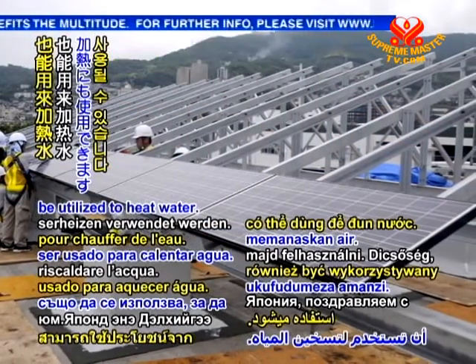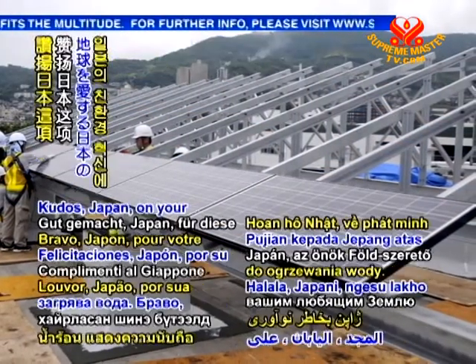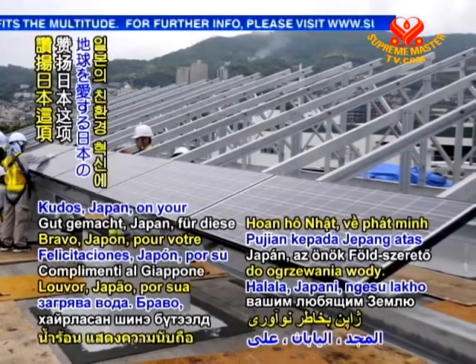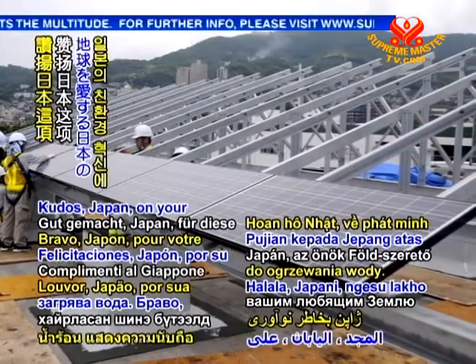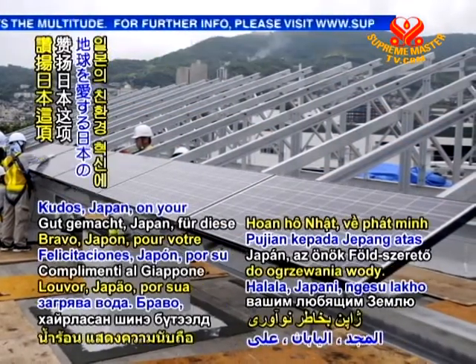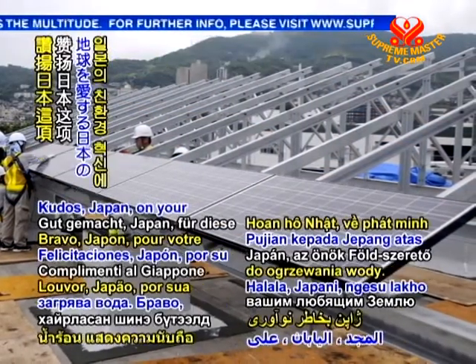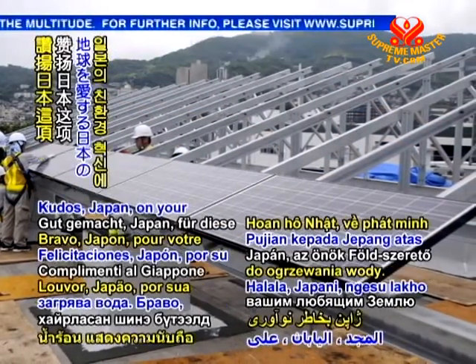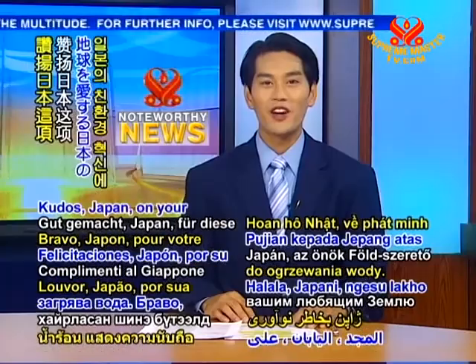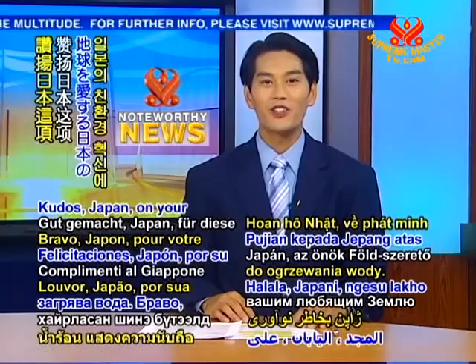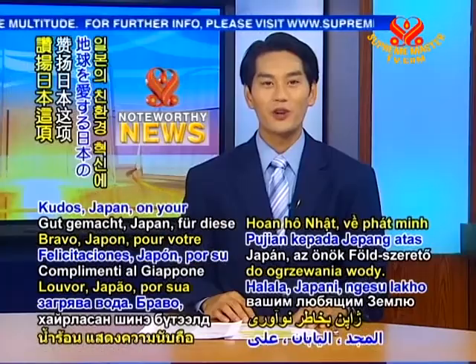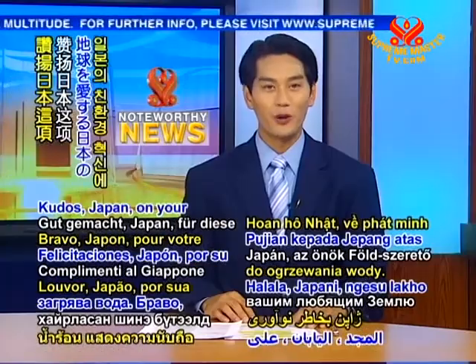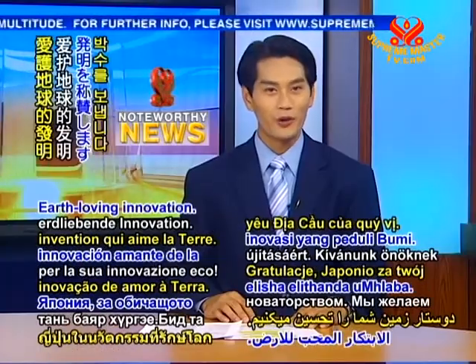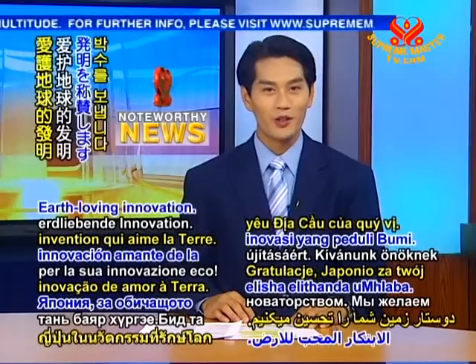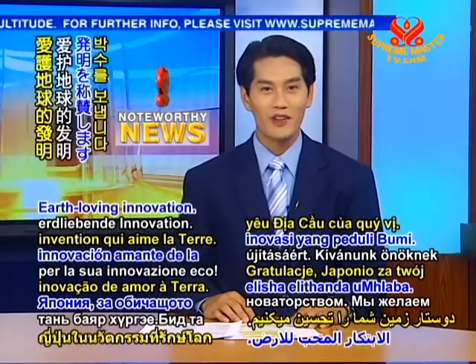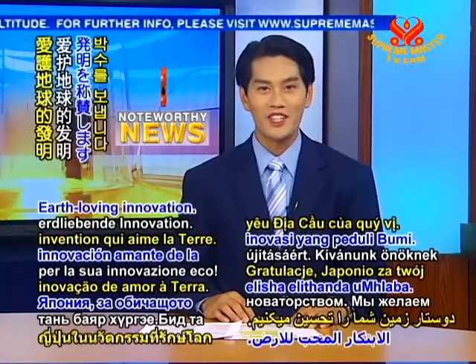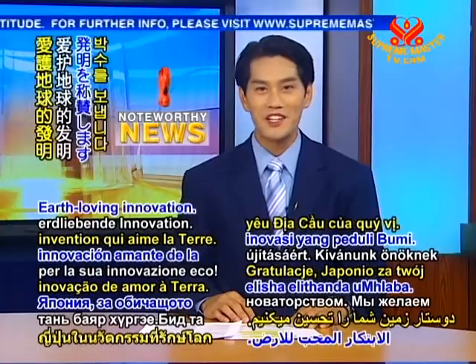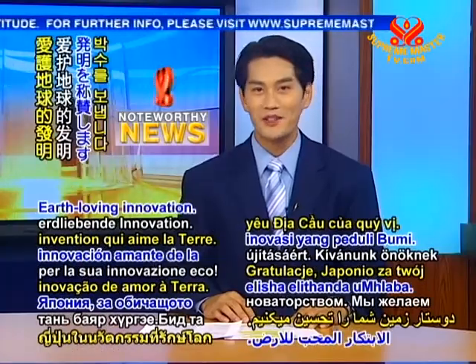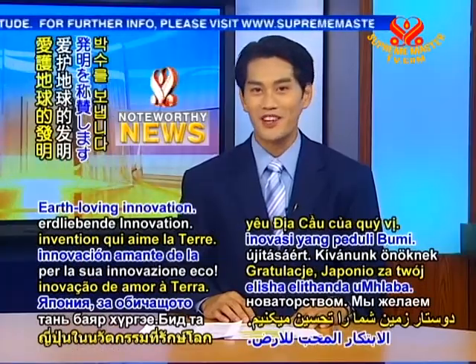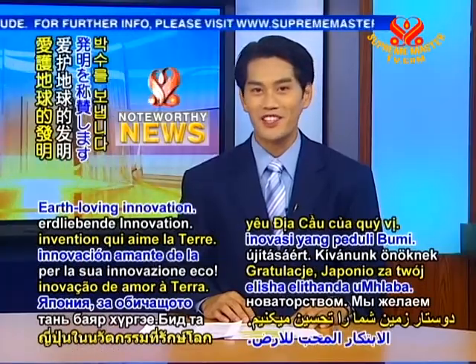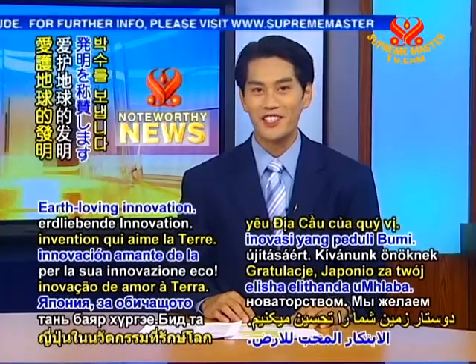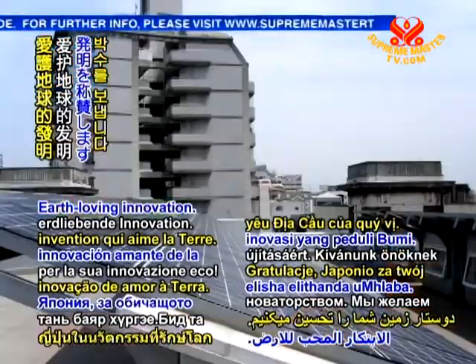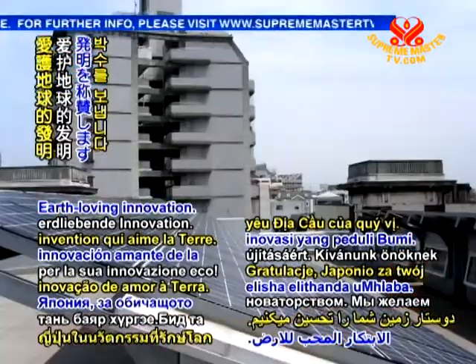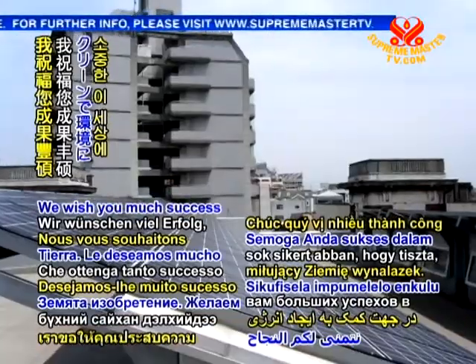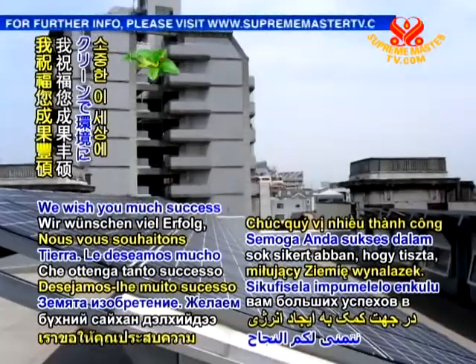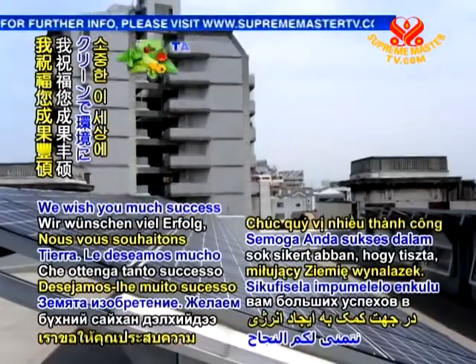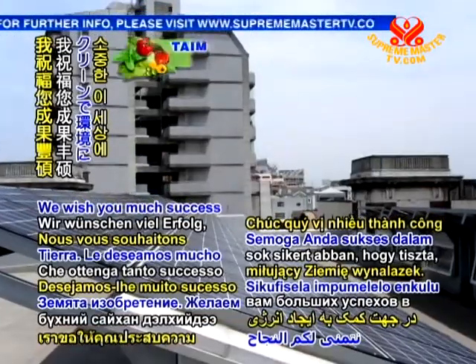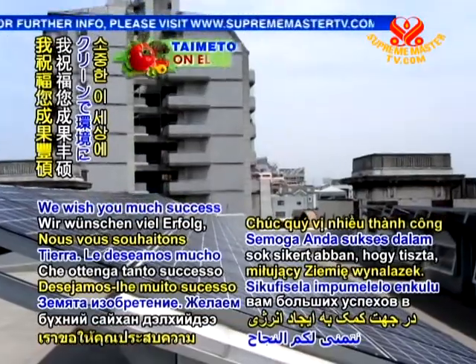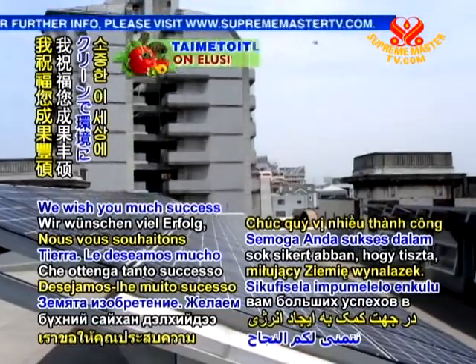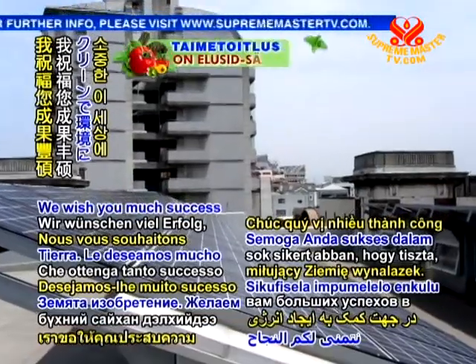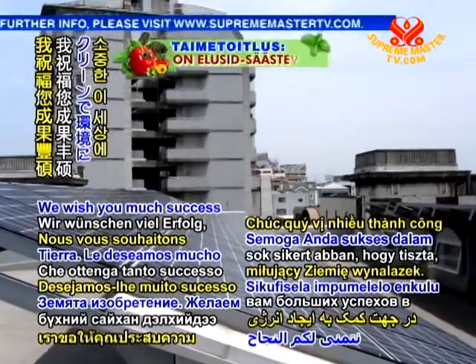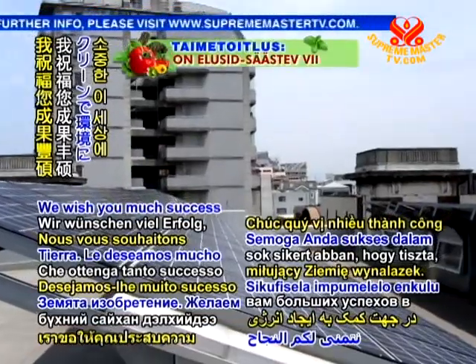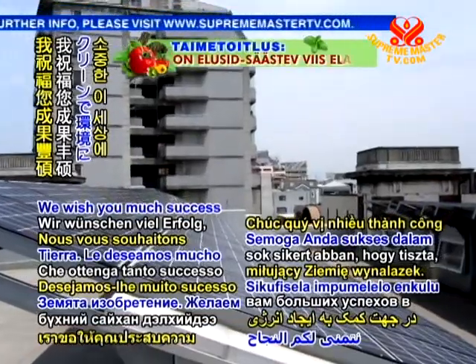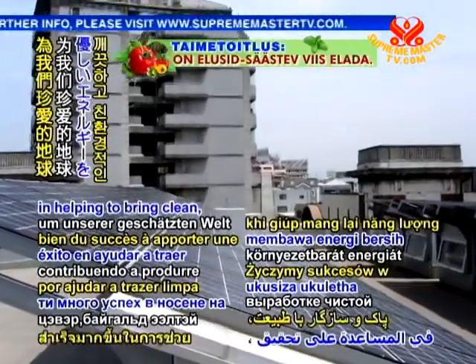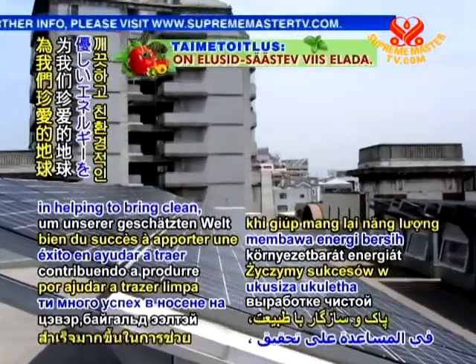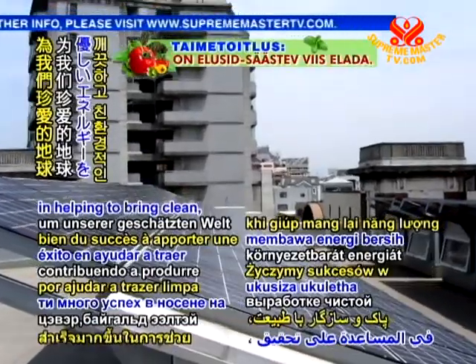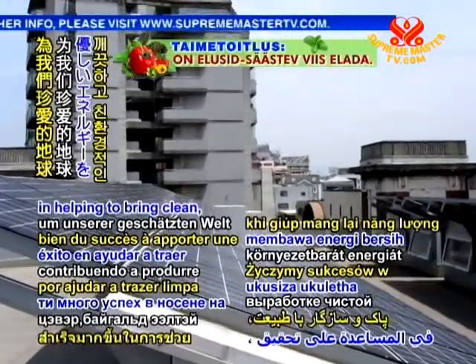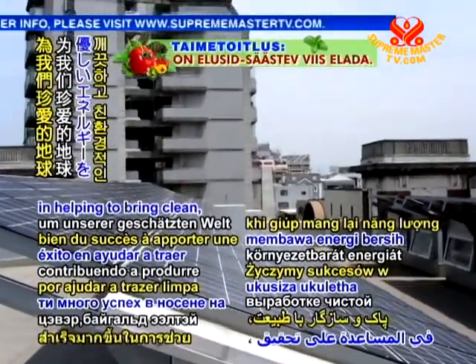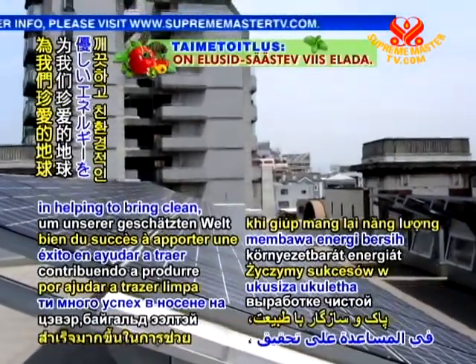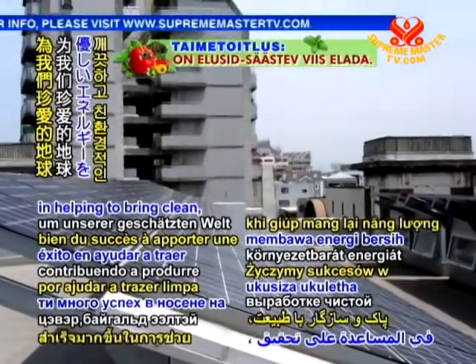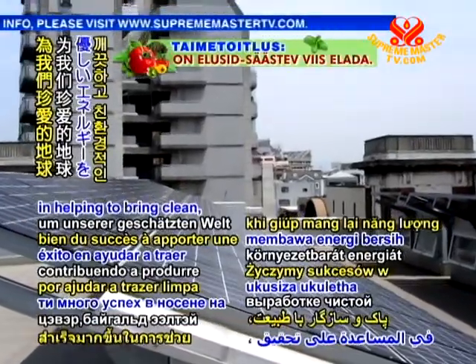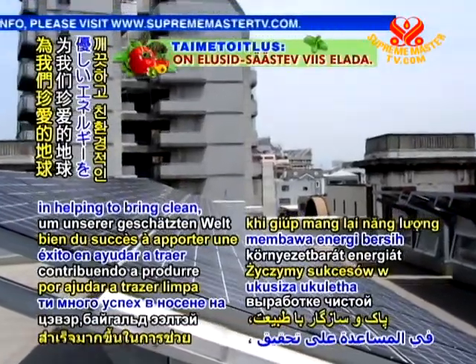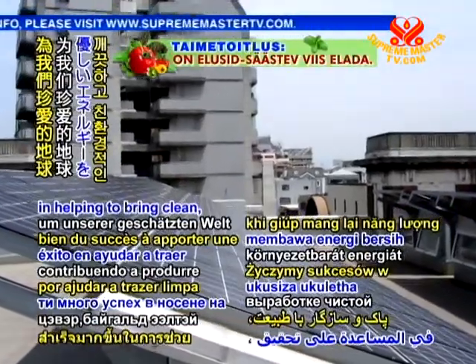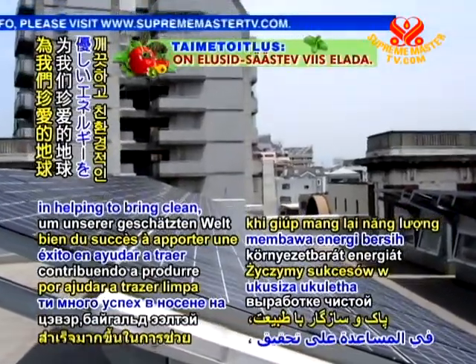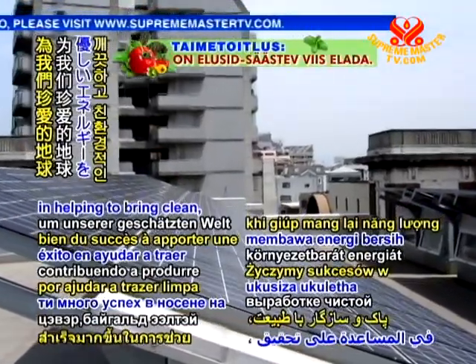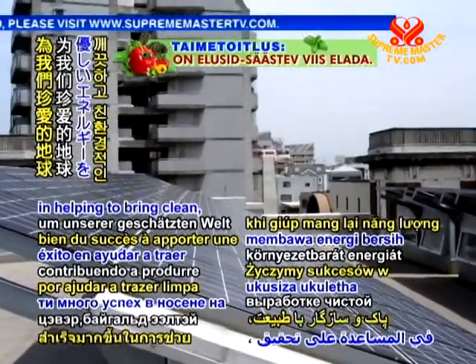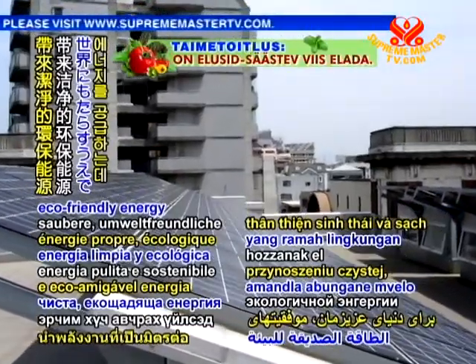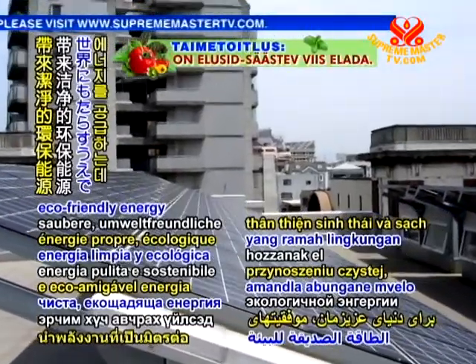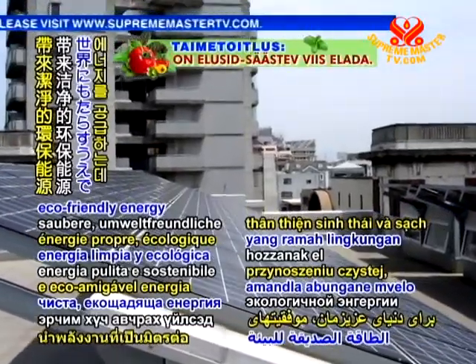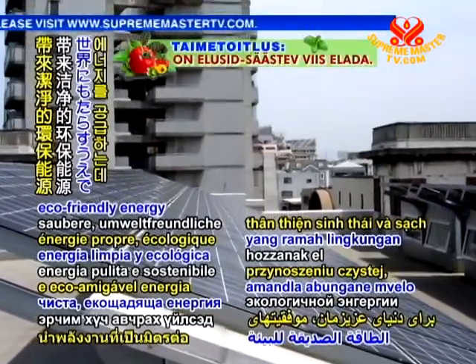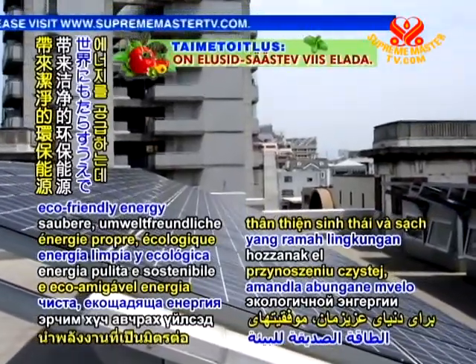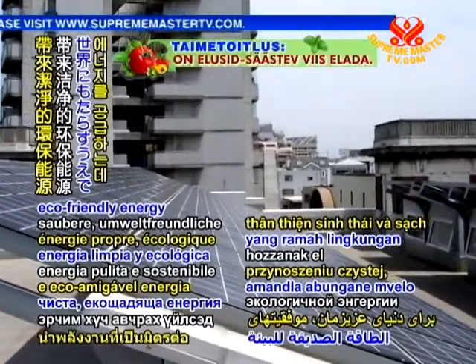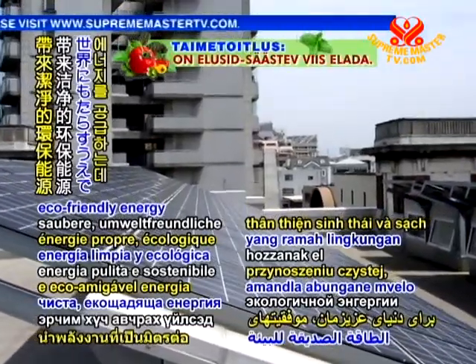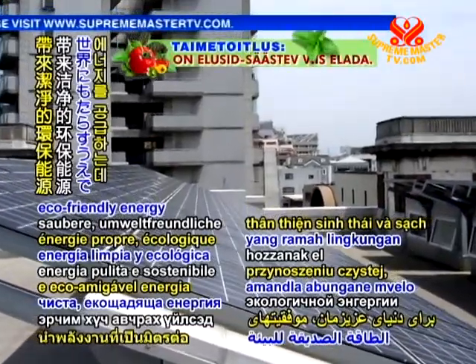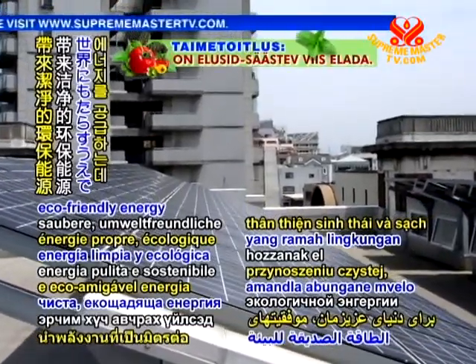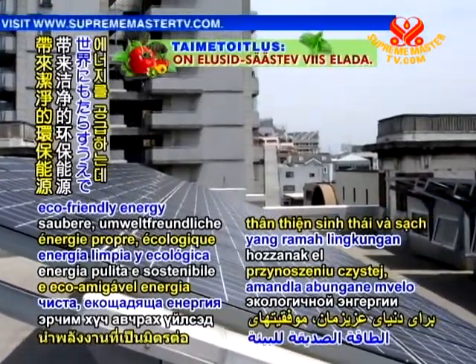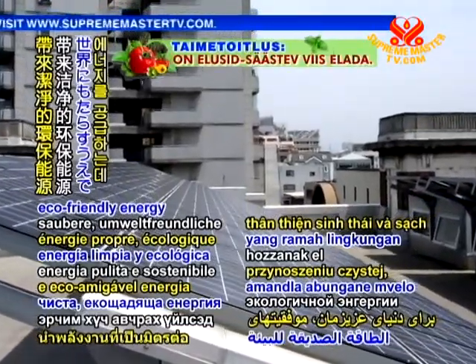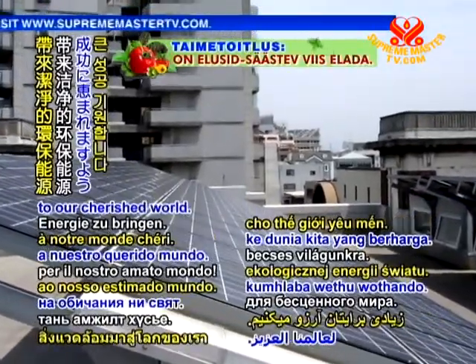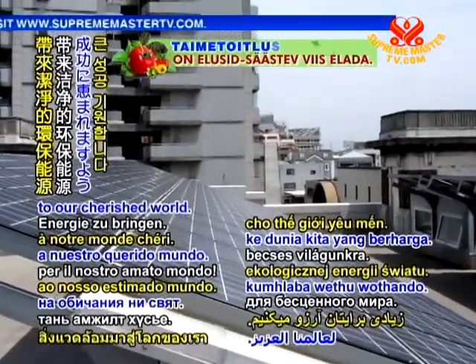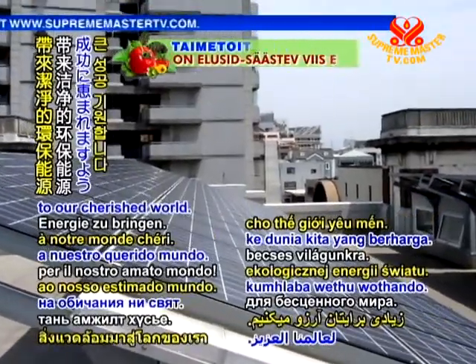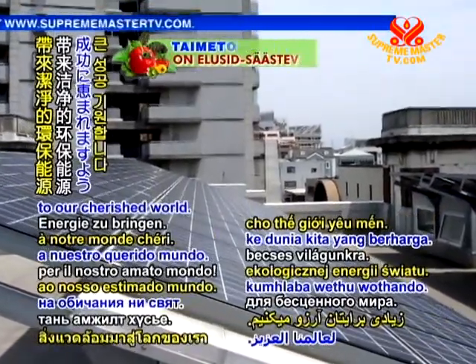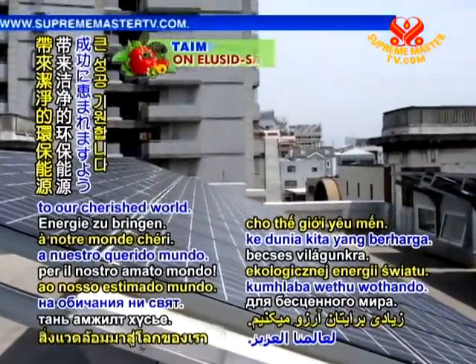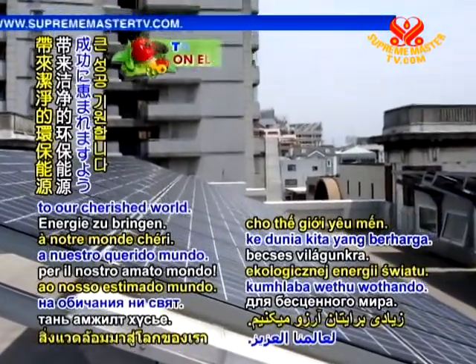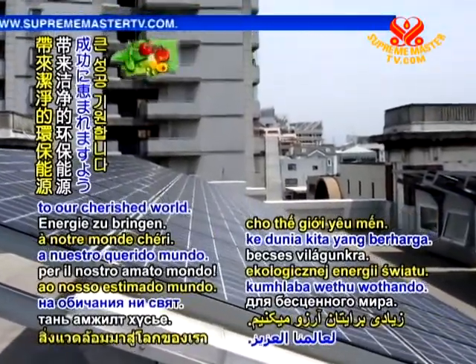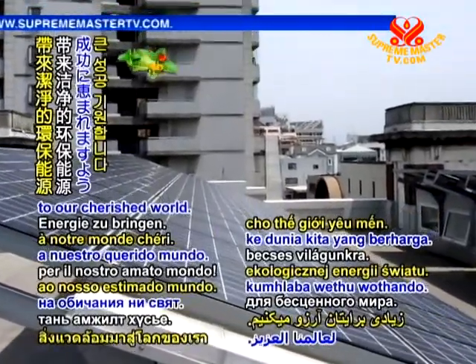Kudos, Japan, on your earth-loving innovation. We wish you much success in helping to bring clean, eco-friendly energy to our cherished world.